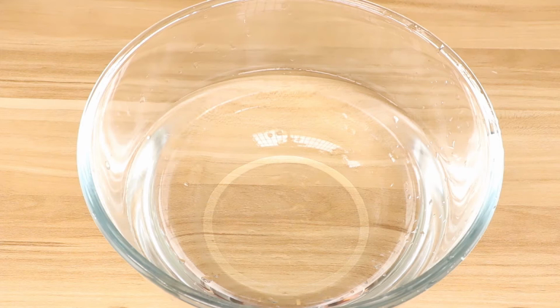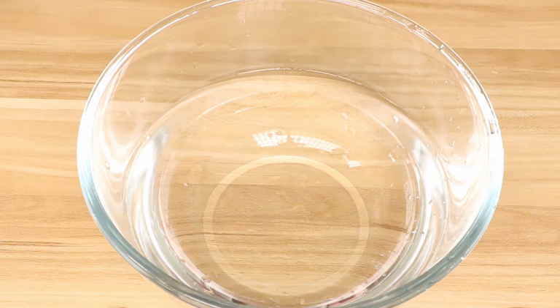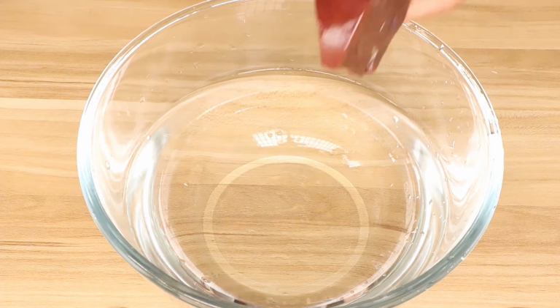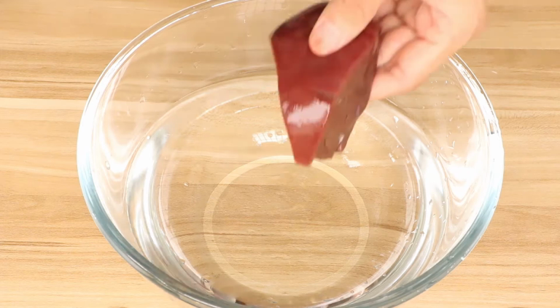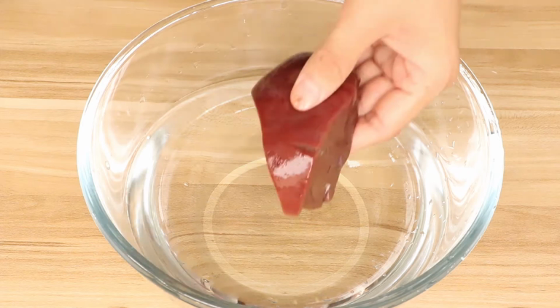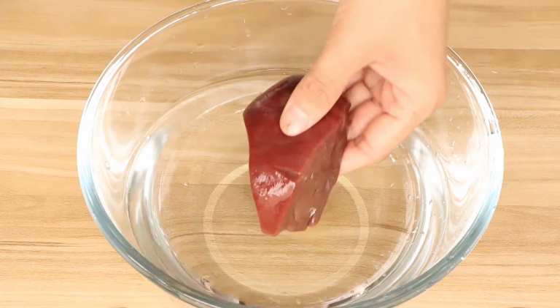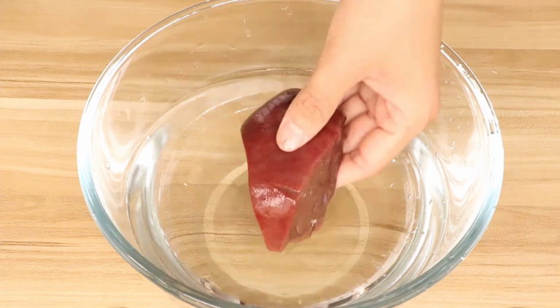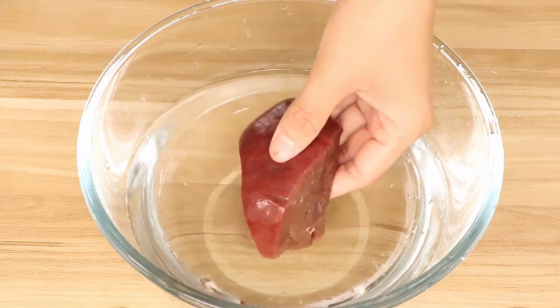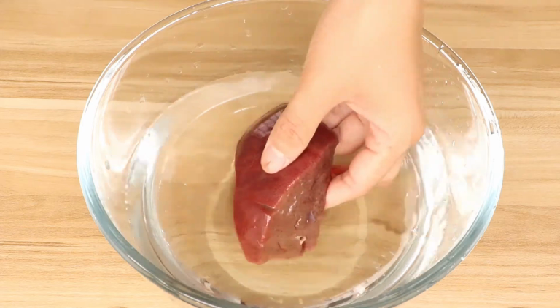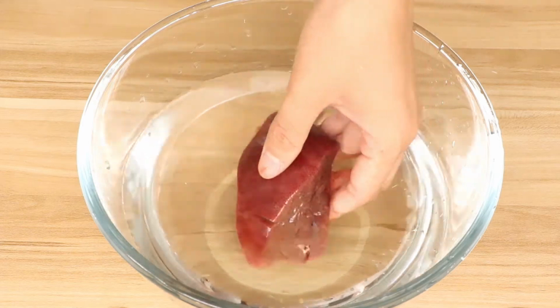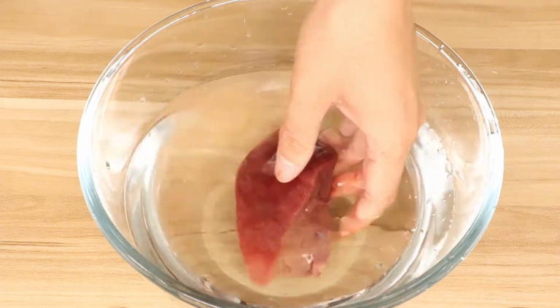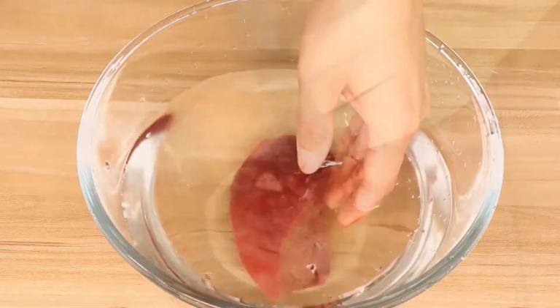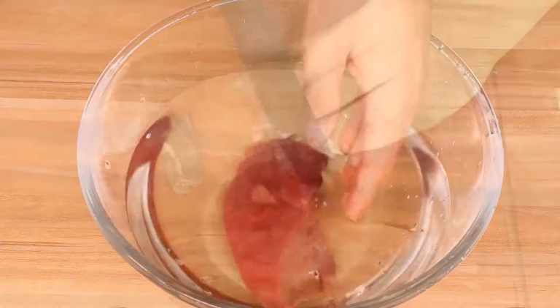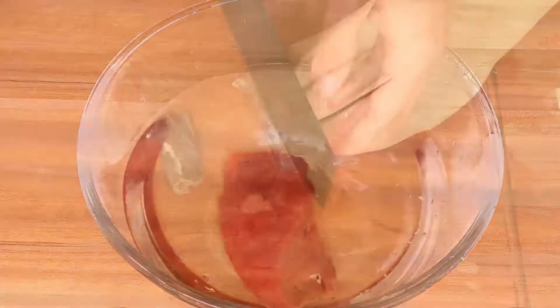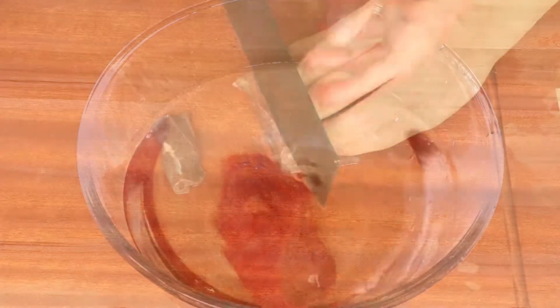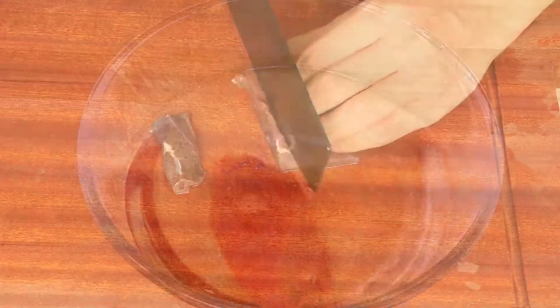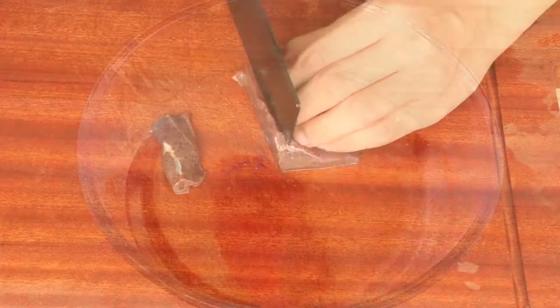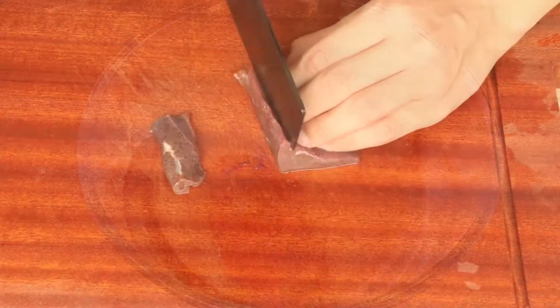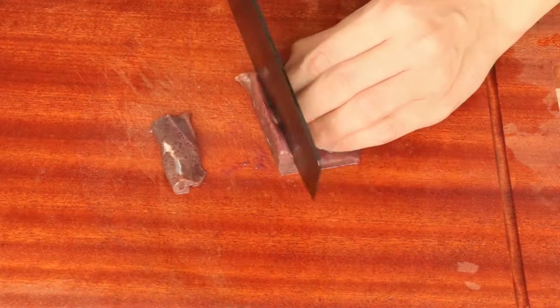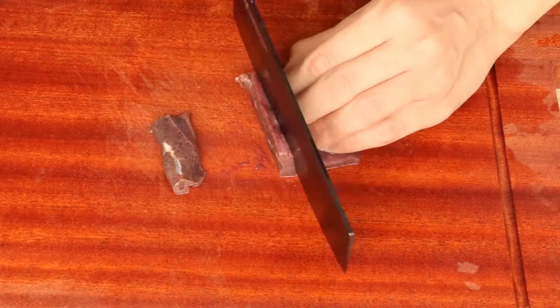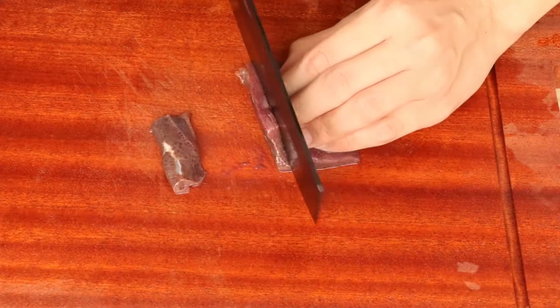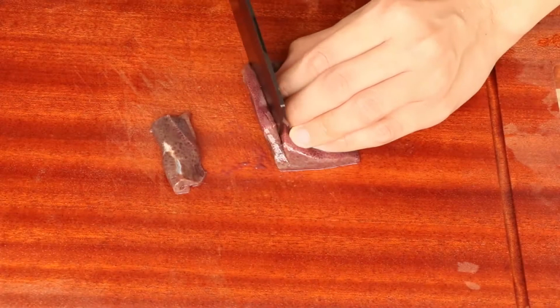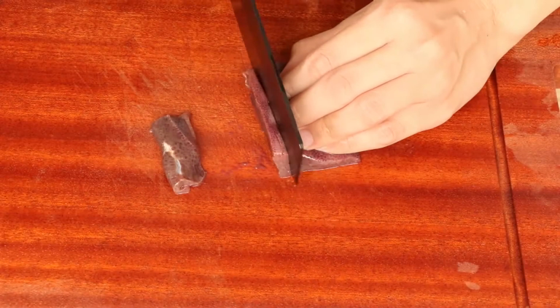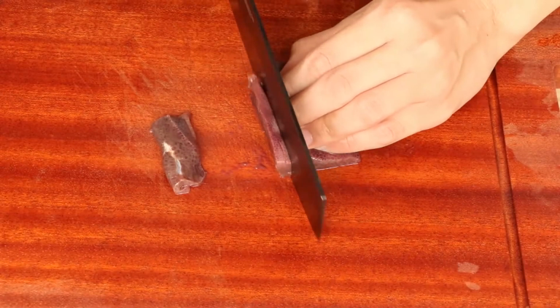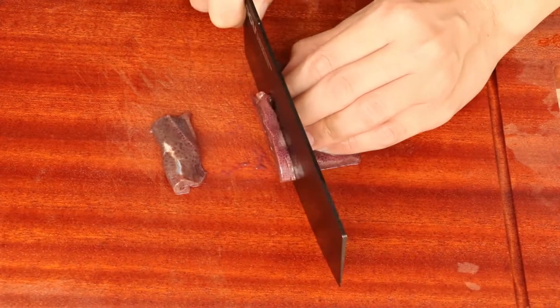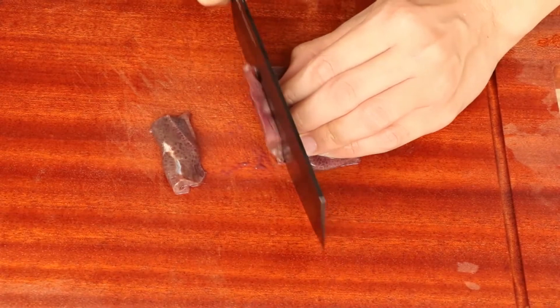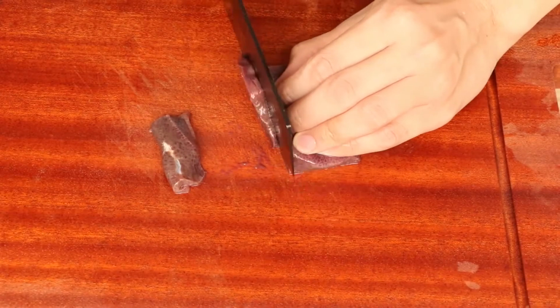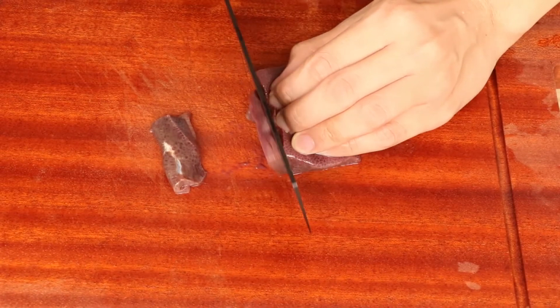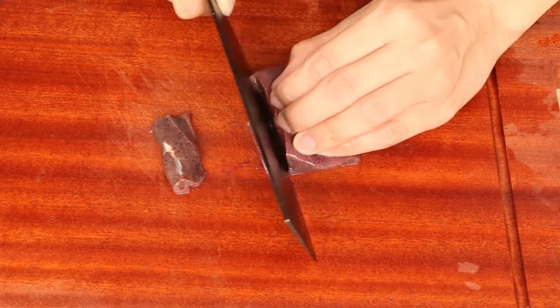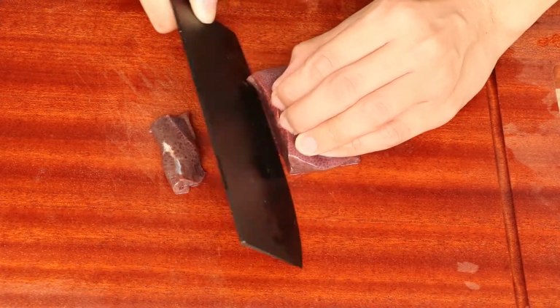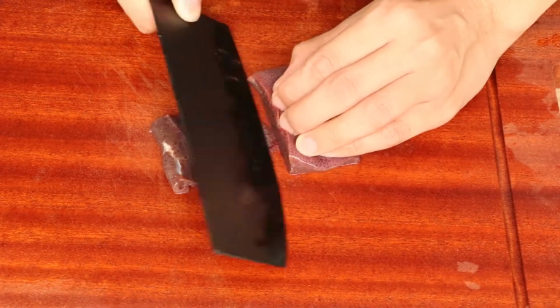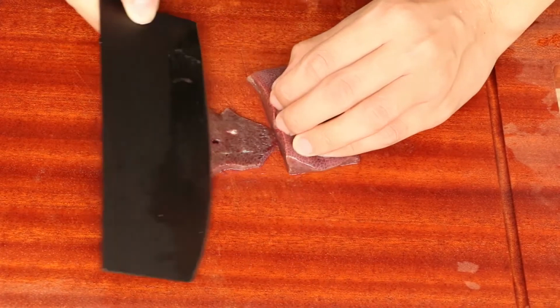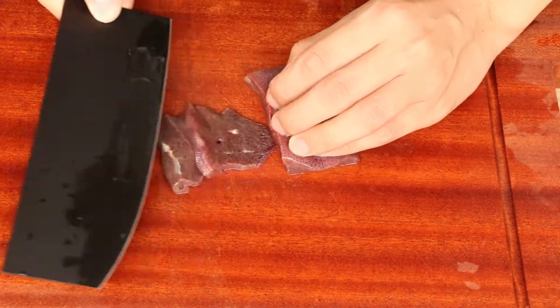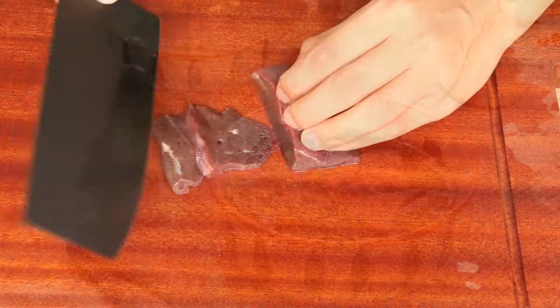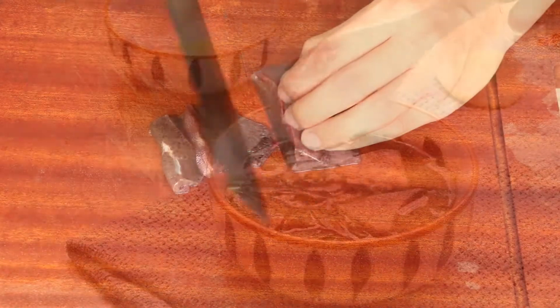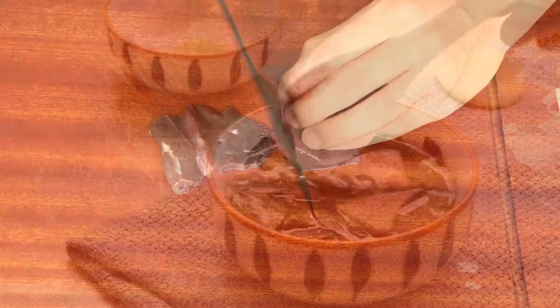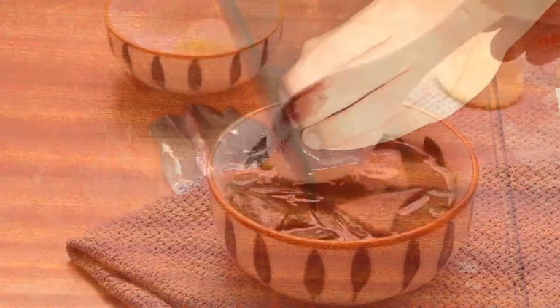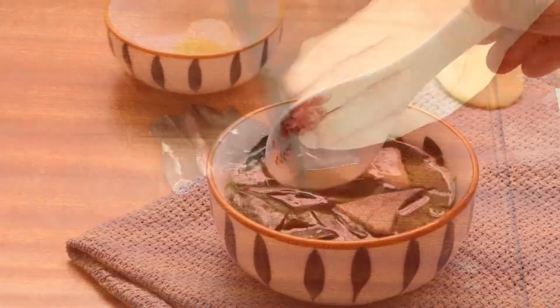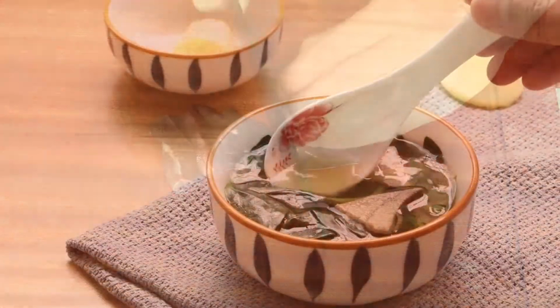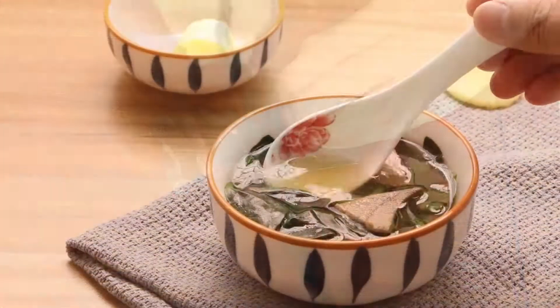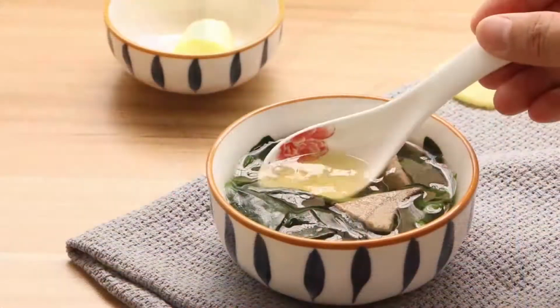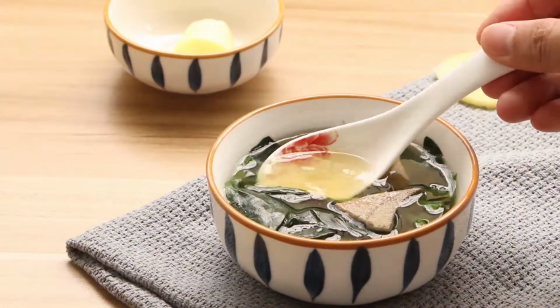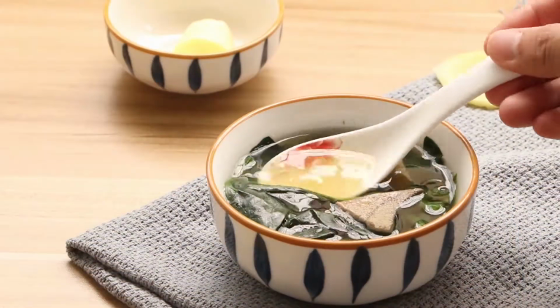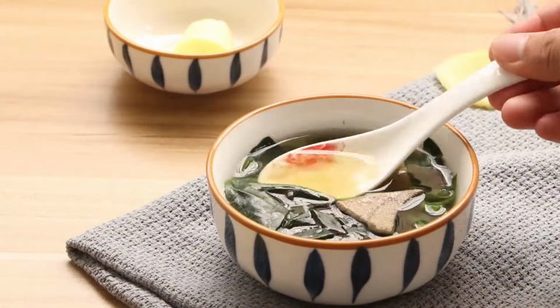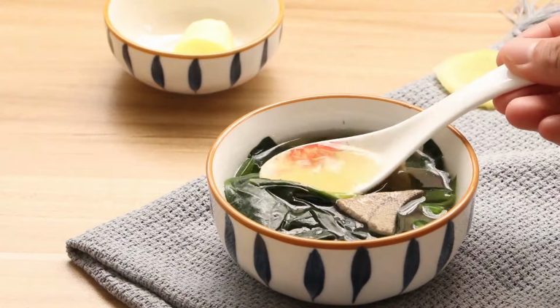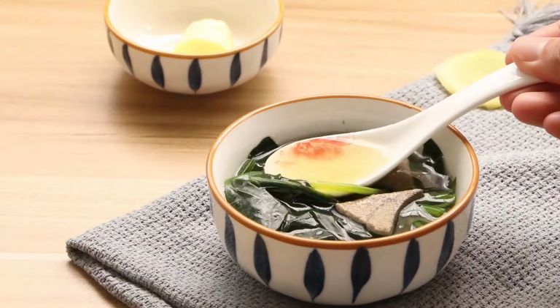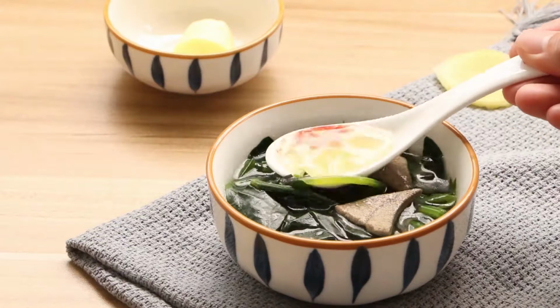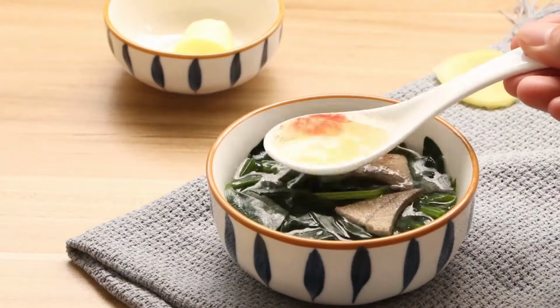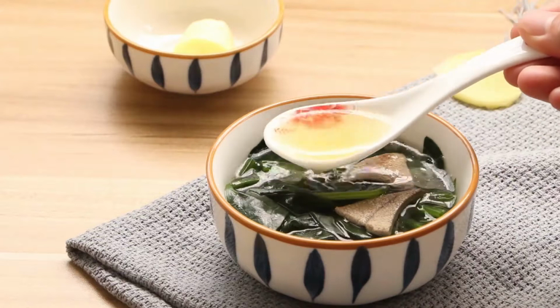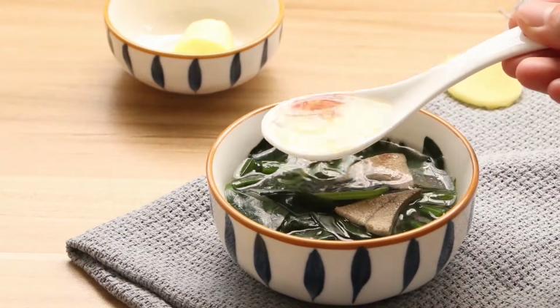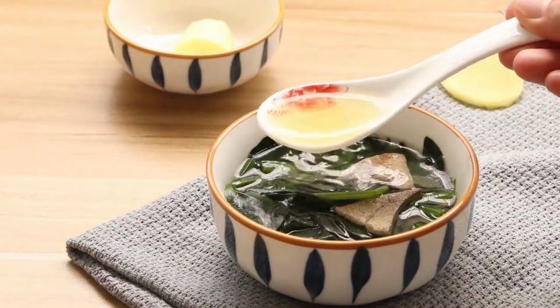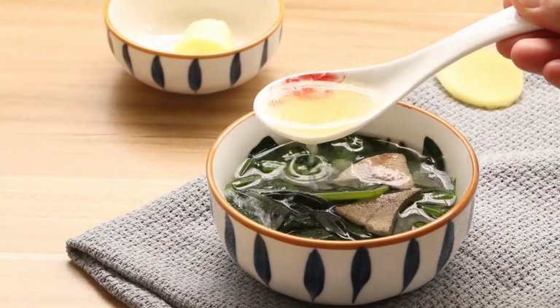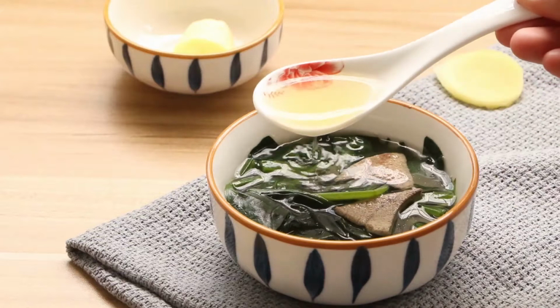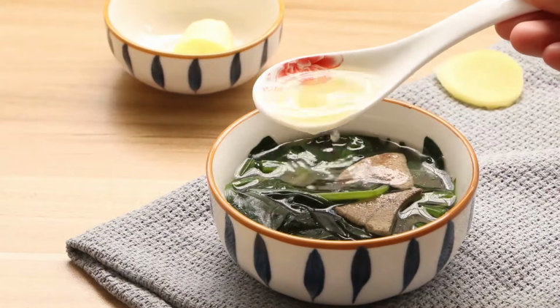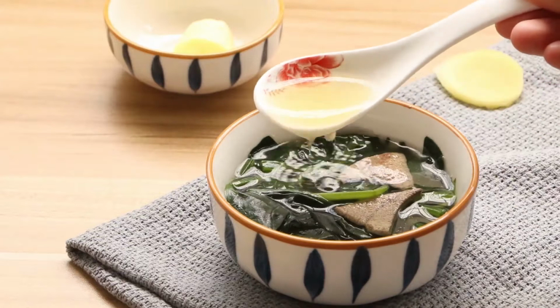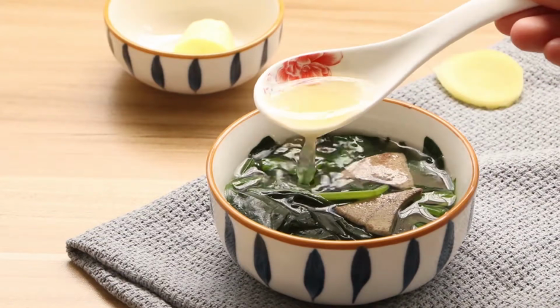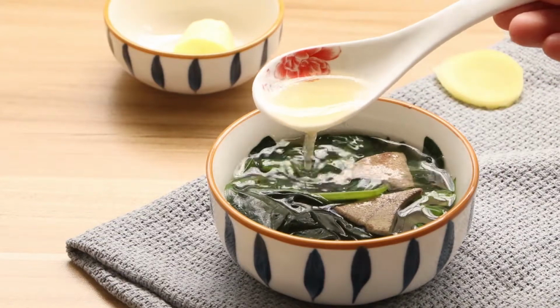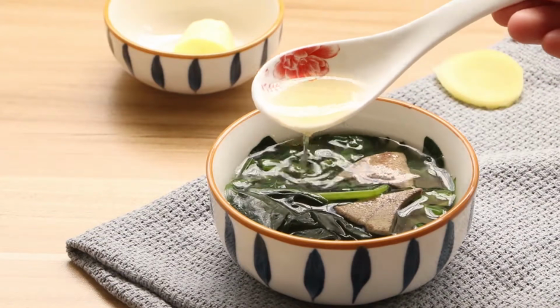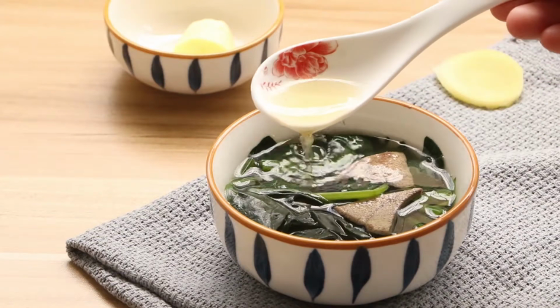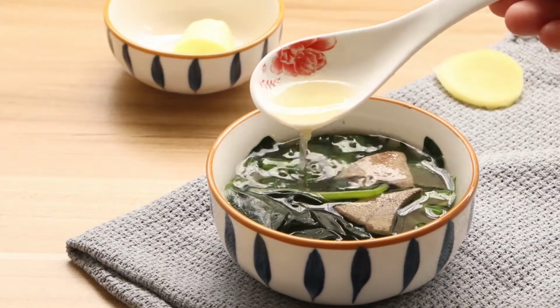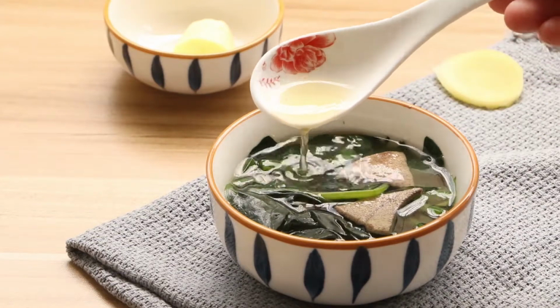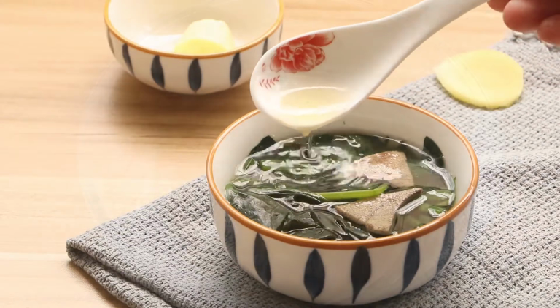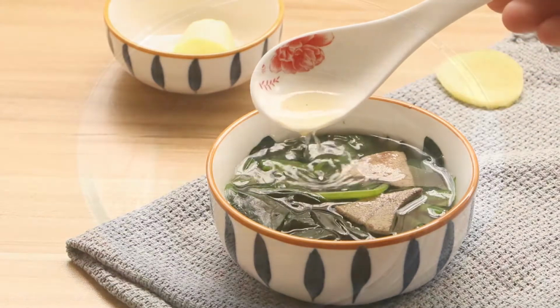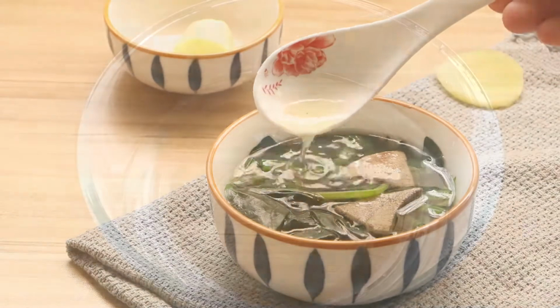Hi everyone, welcome to Miss Chinese Food, I'm Jack. Today we will learn how to make pork liver short. Let's start.